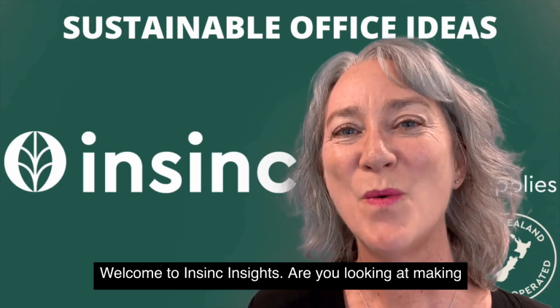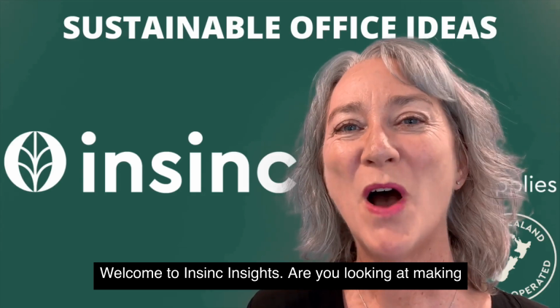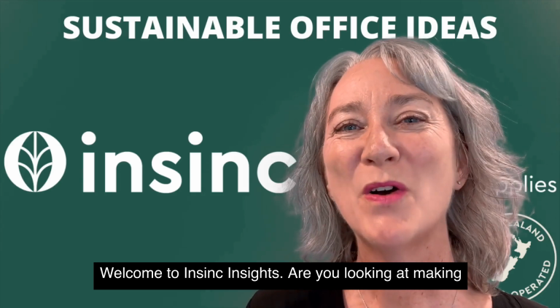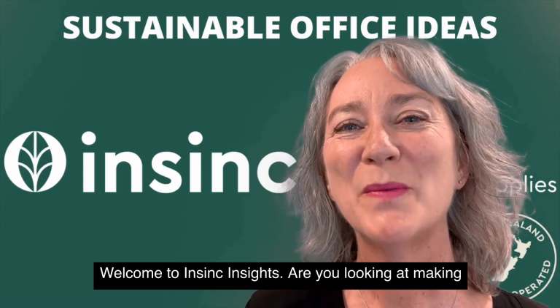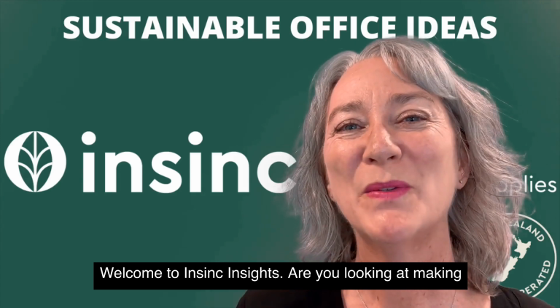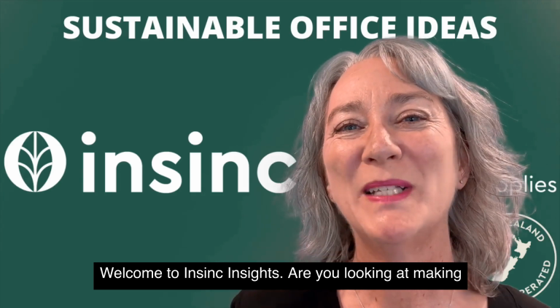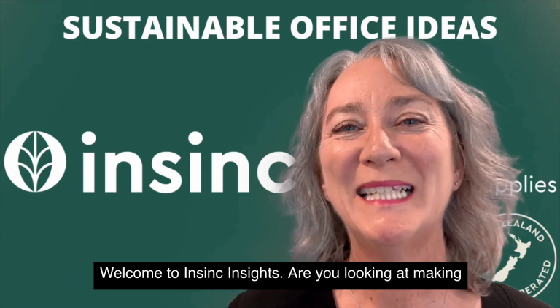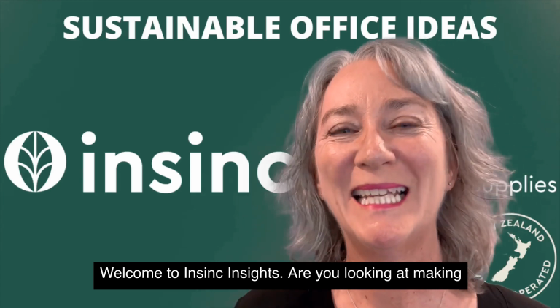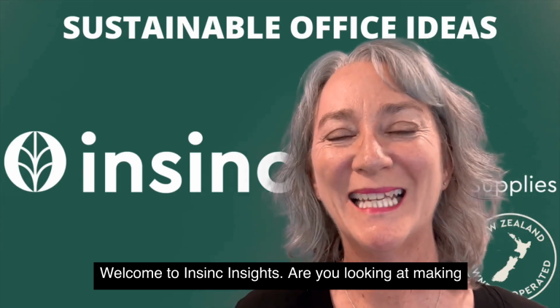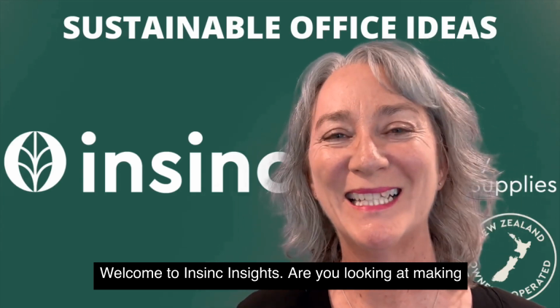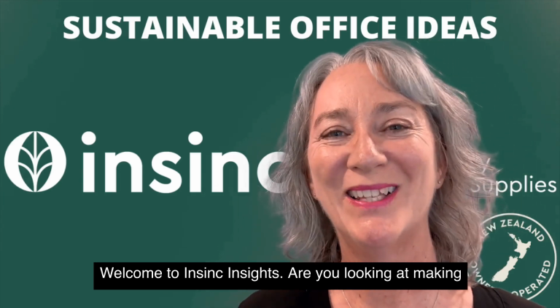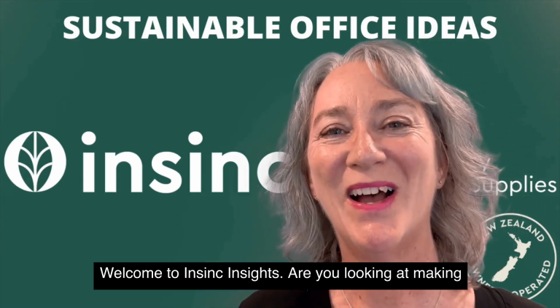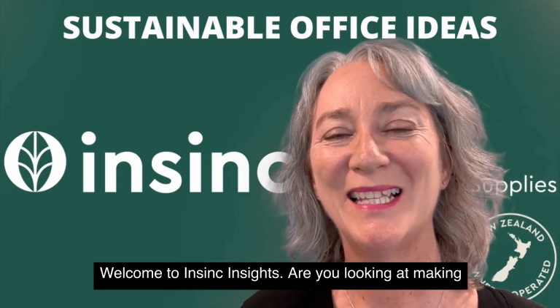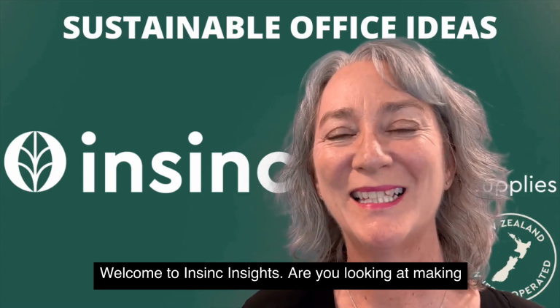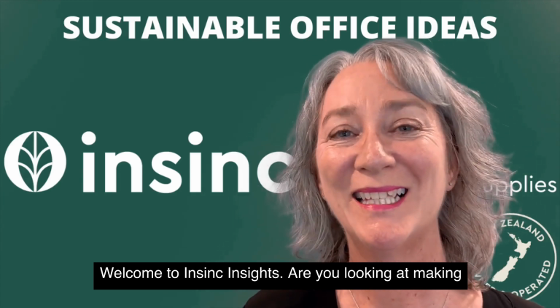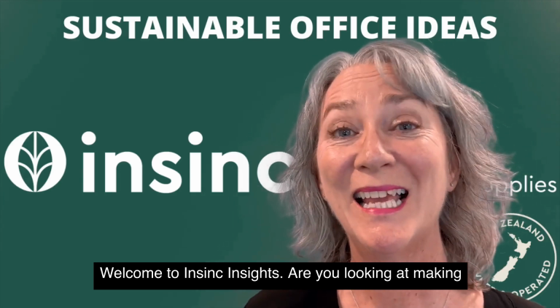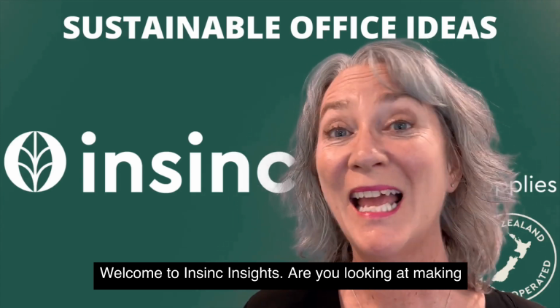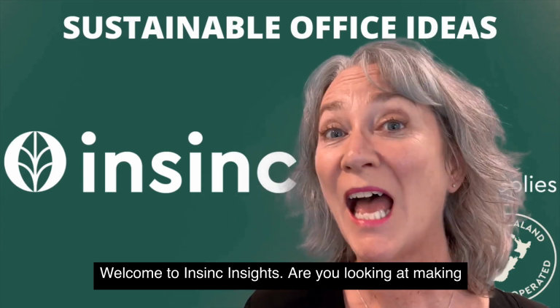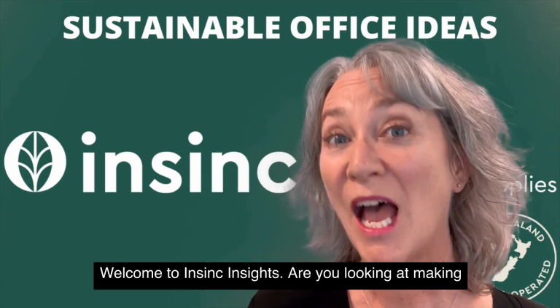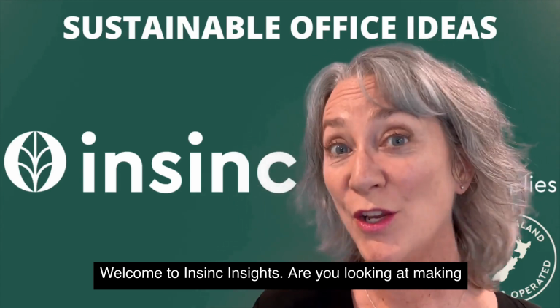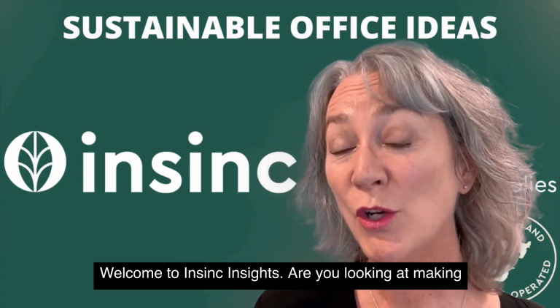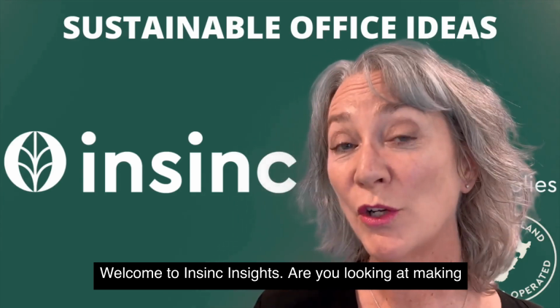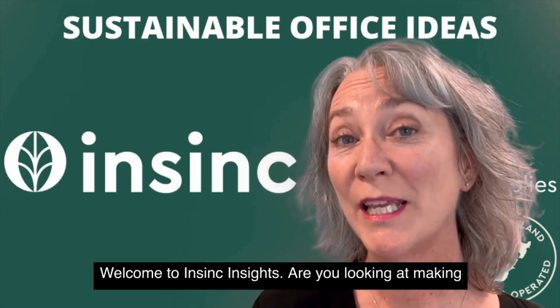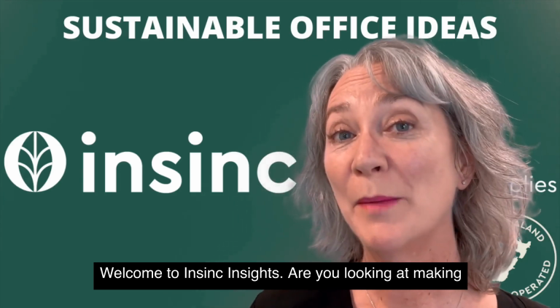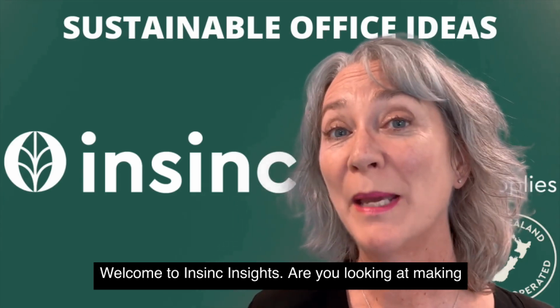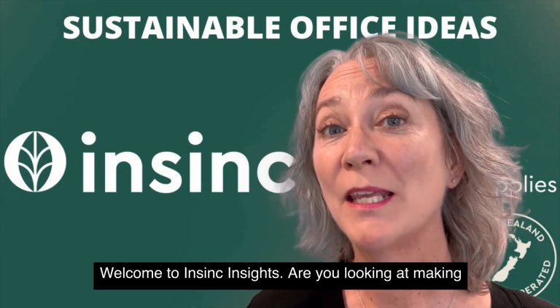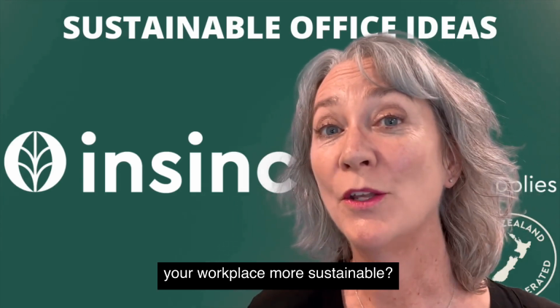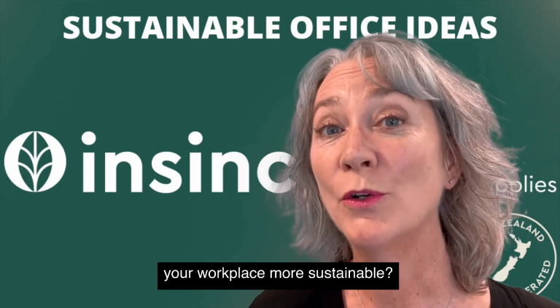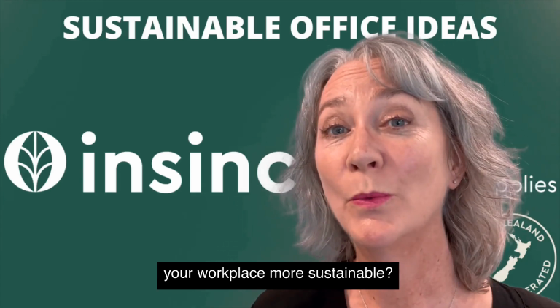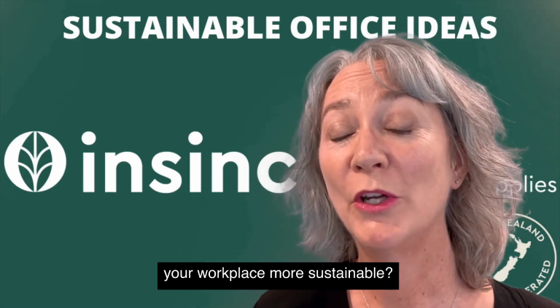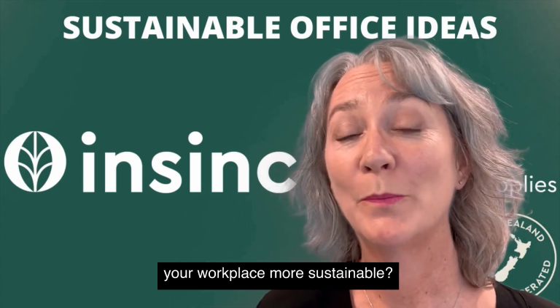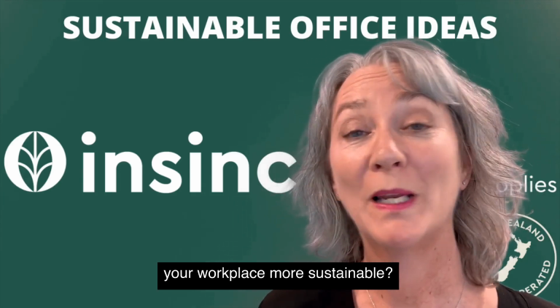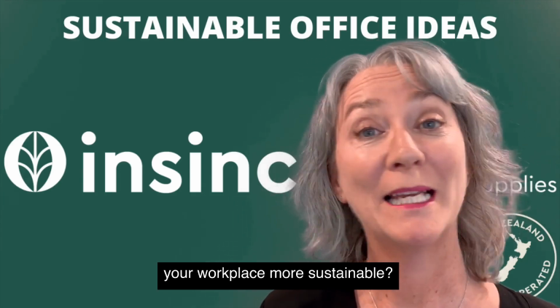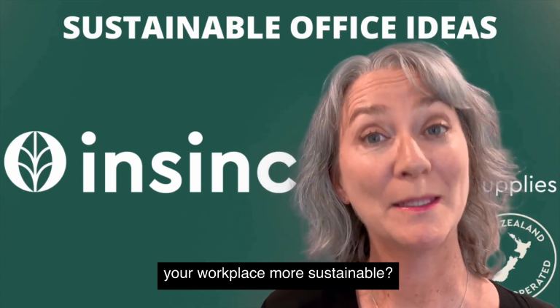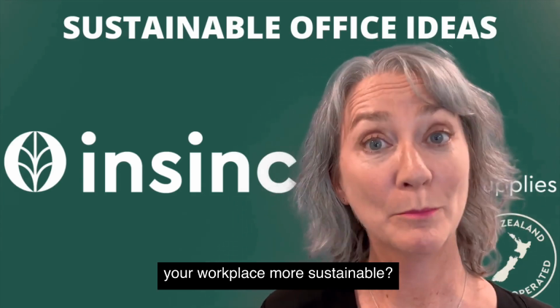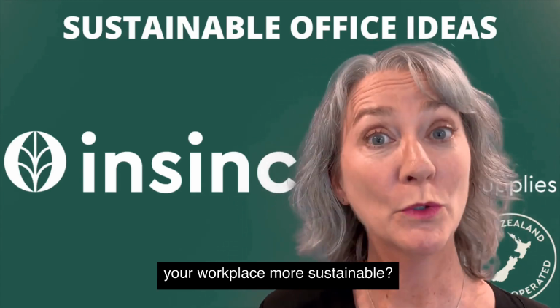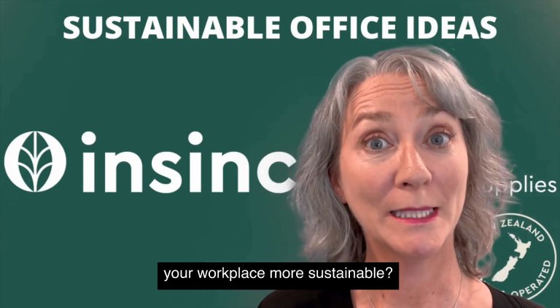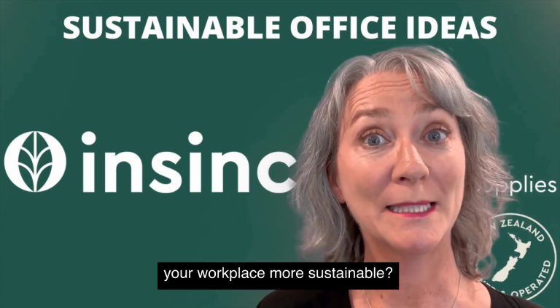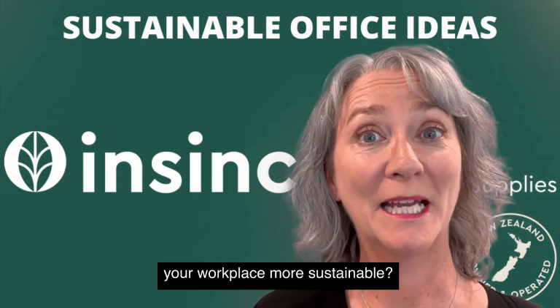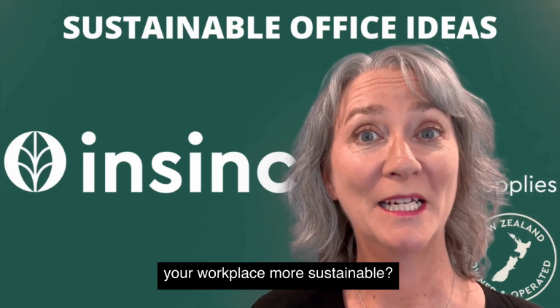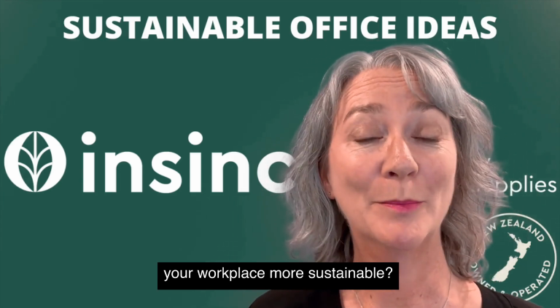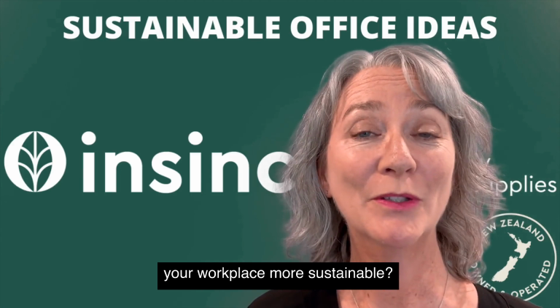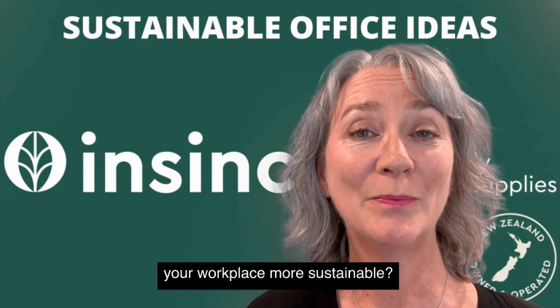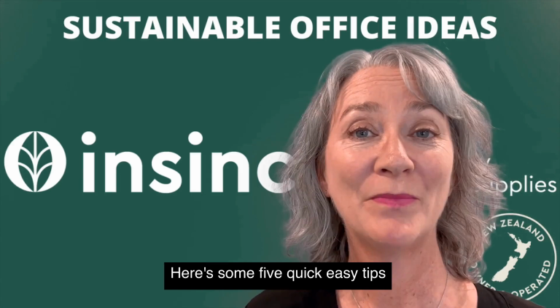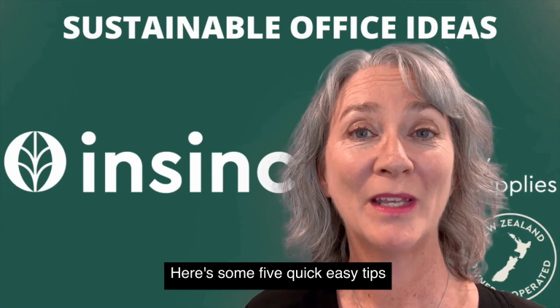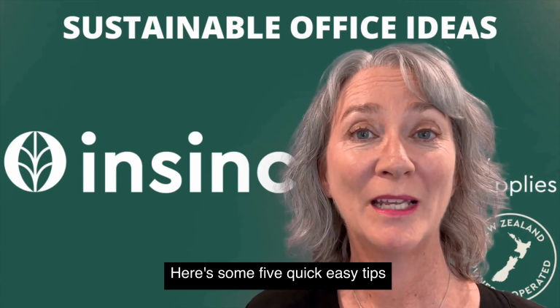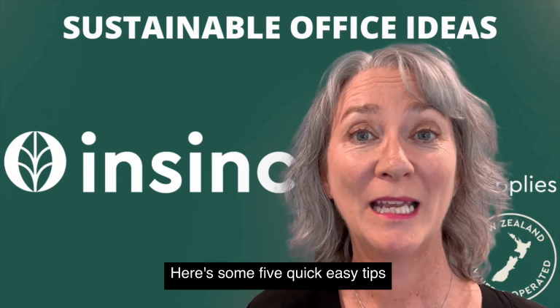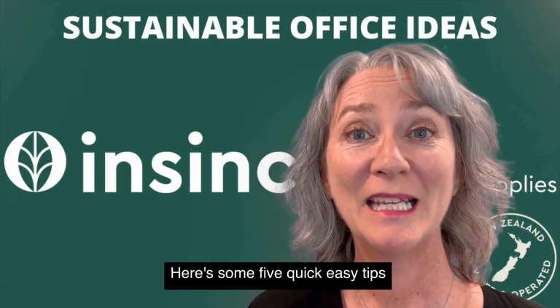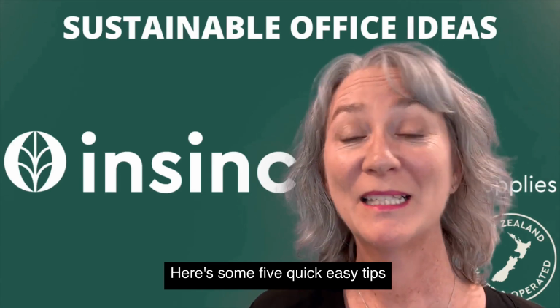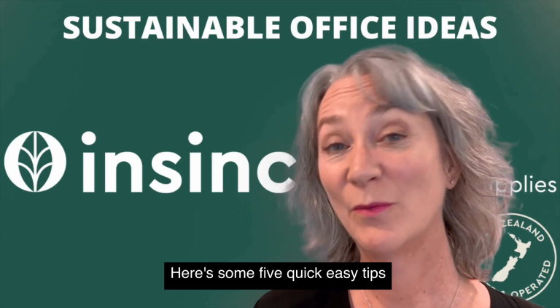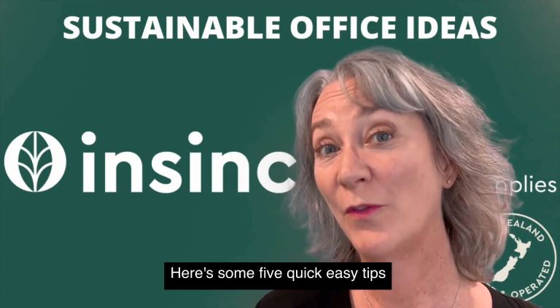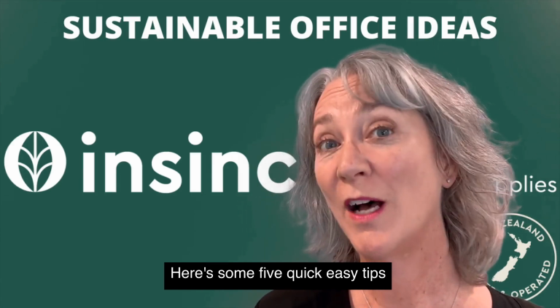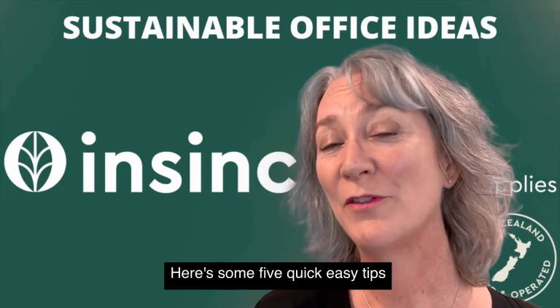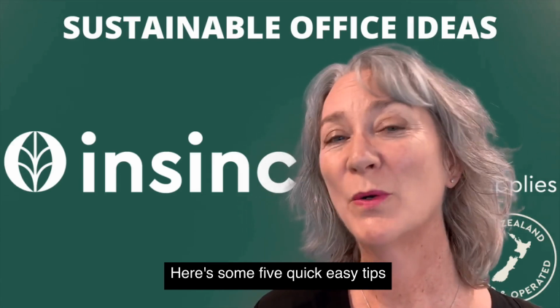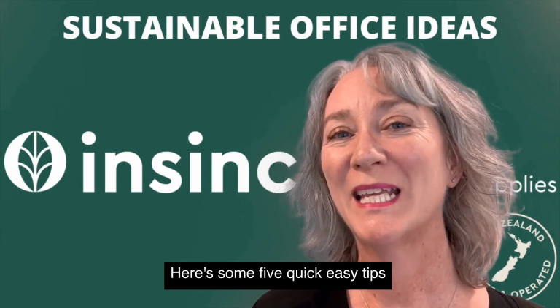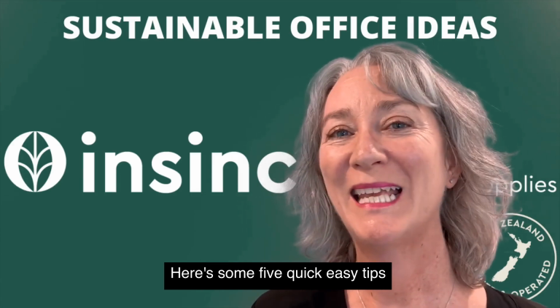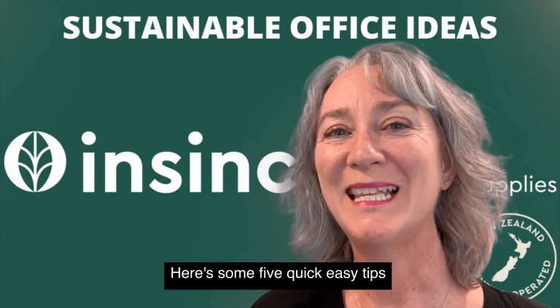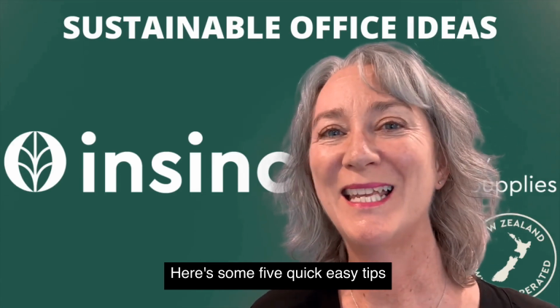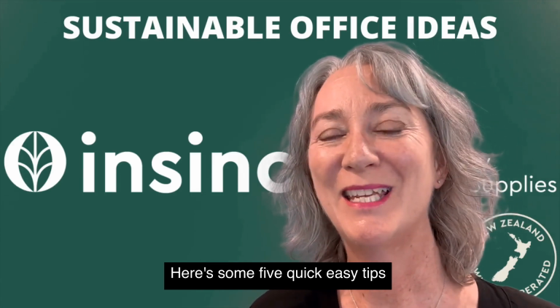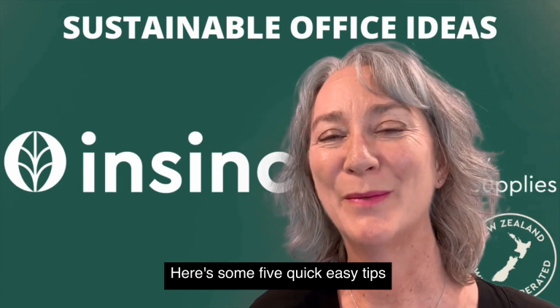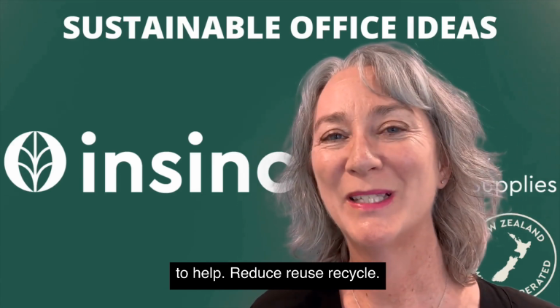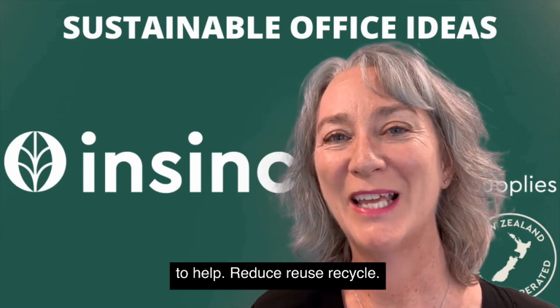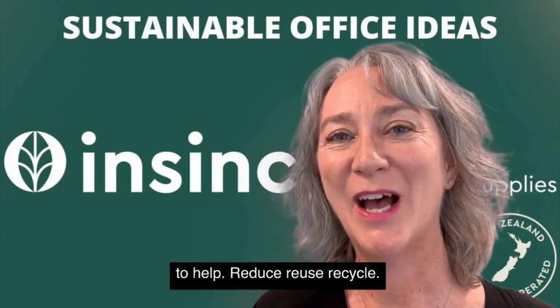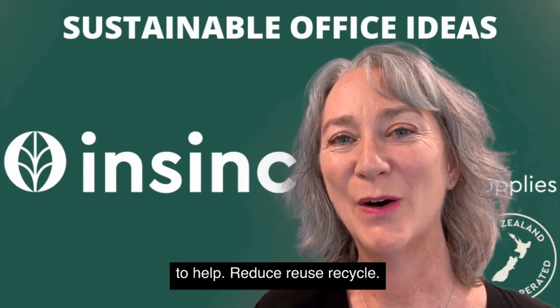Welcome to InSync Insights. Are you looking at making your workplace more sustainable? Here are five quick, easy tips to help.